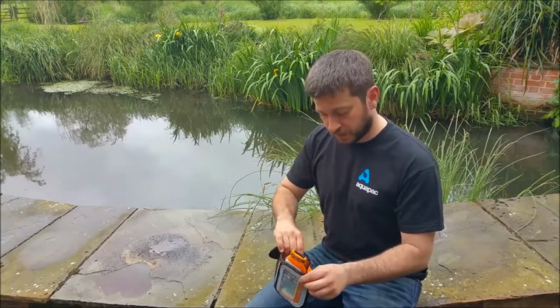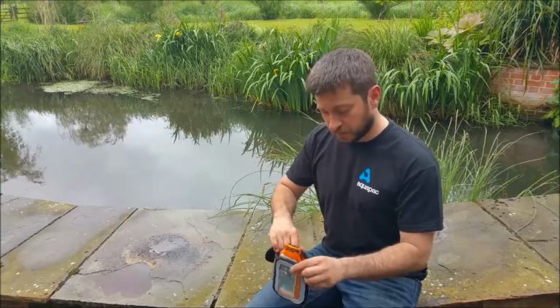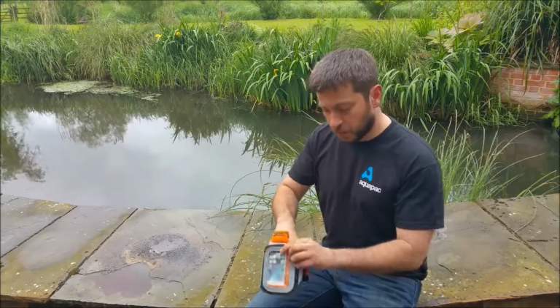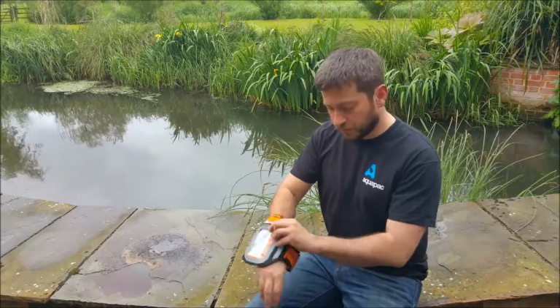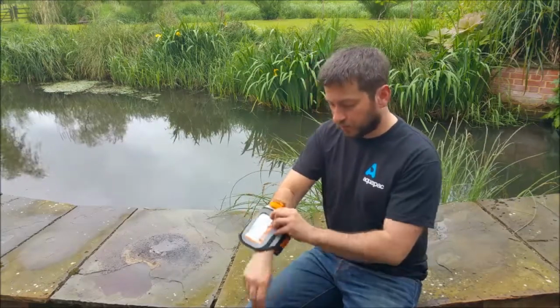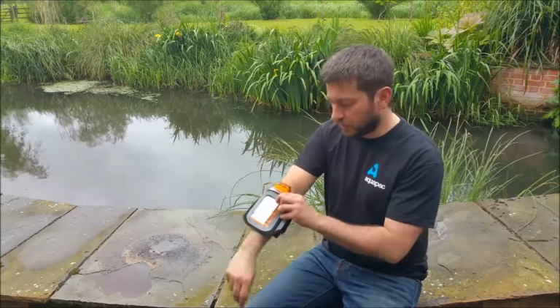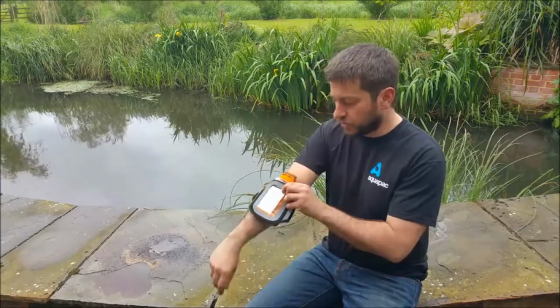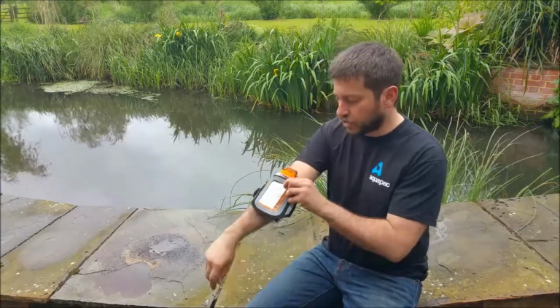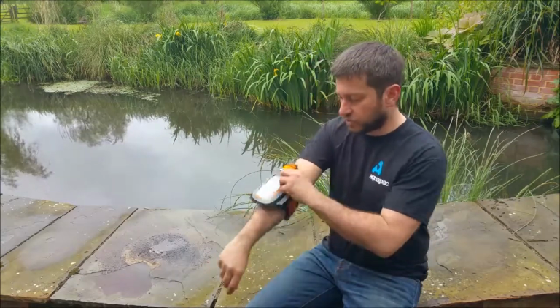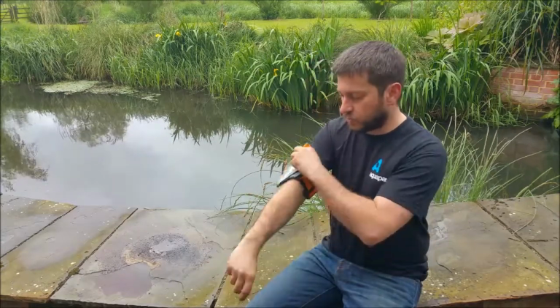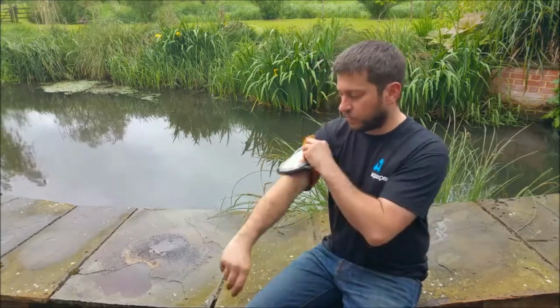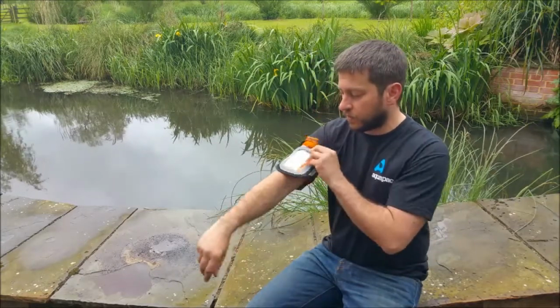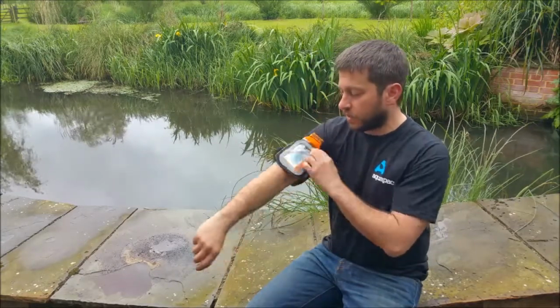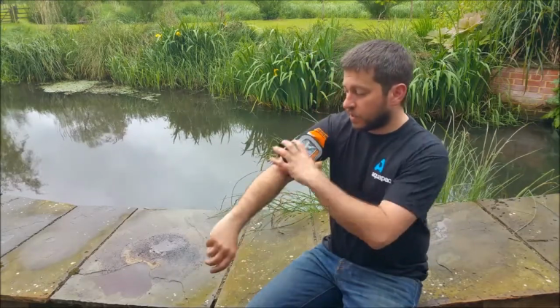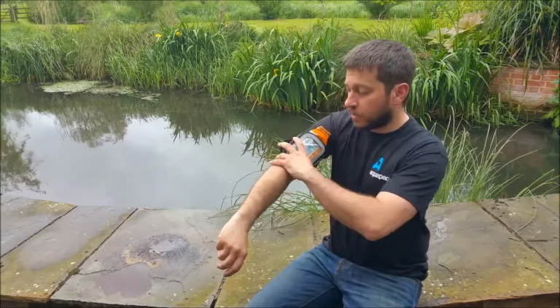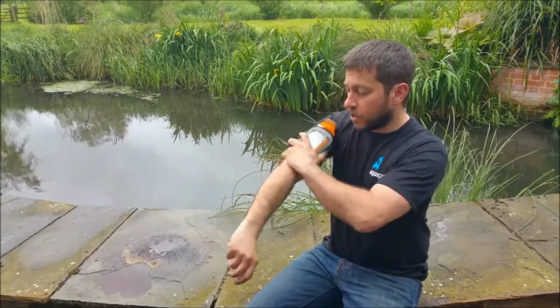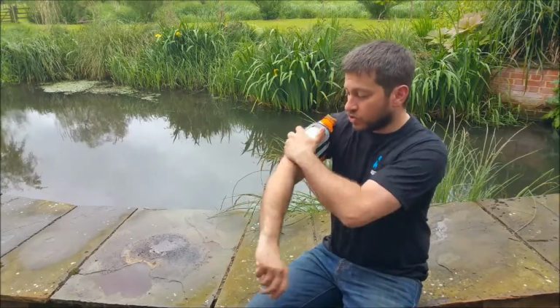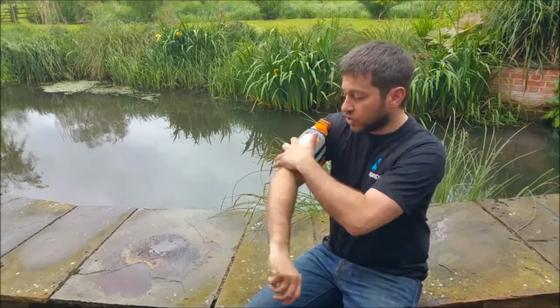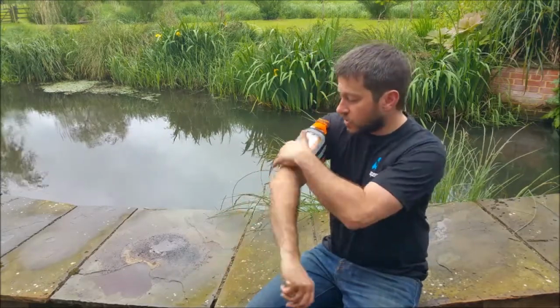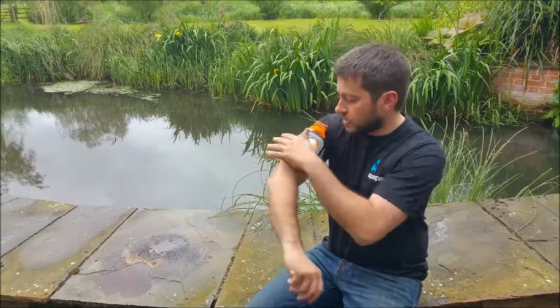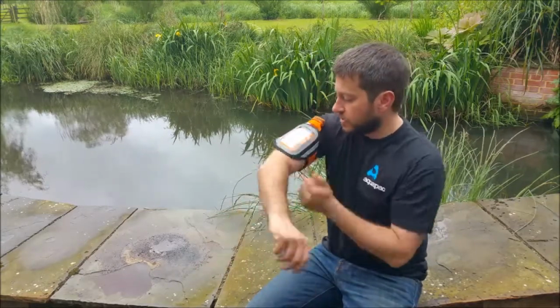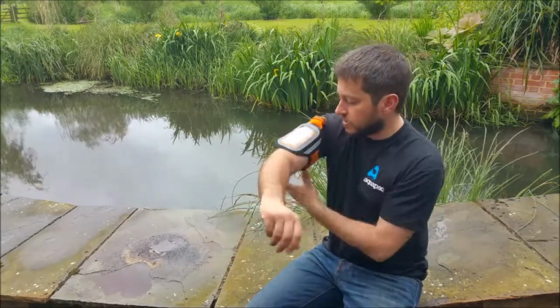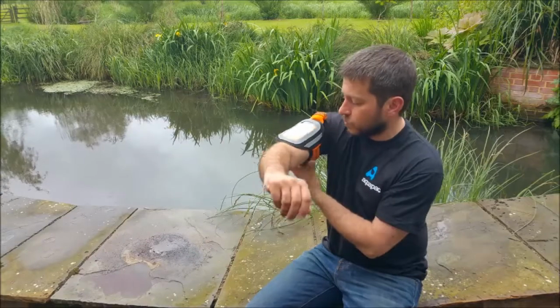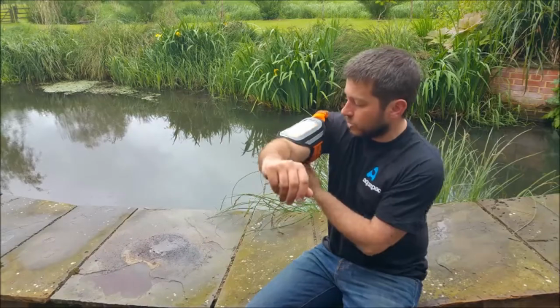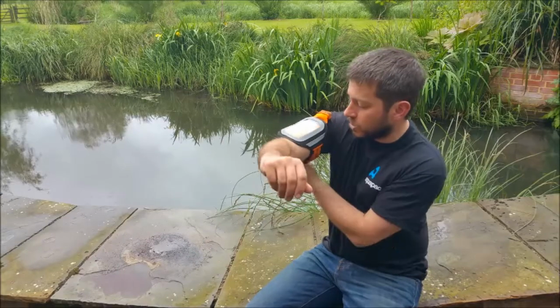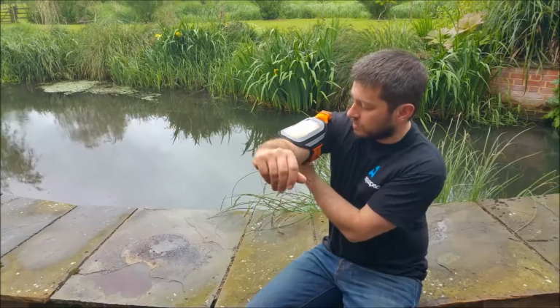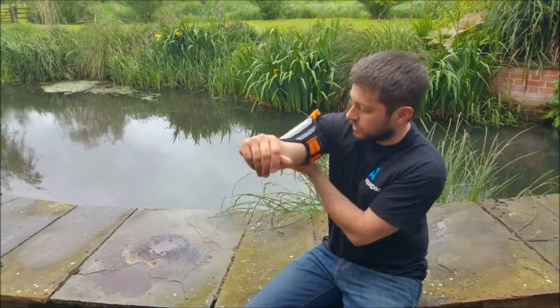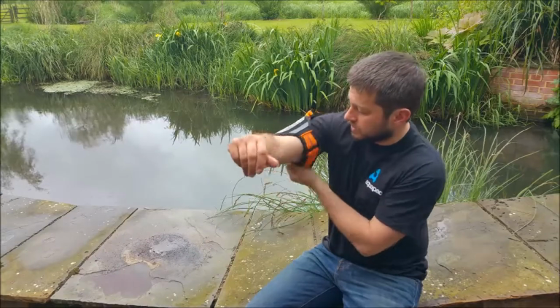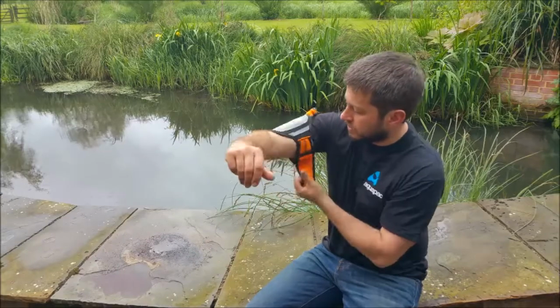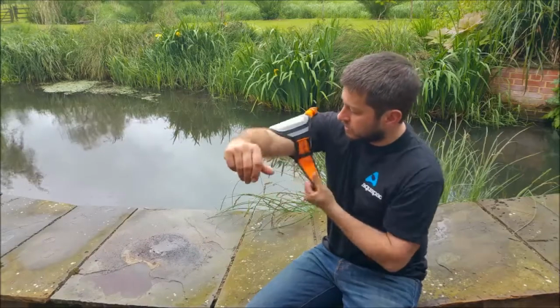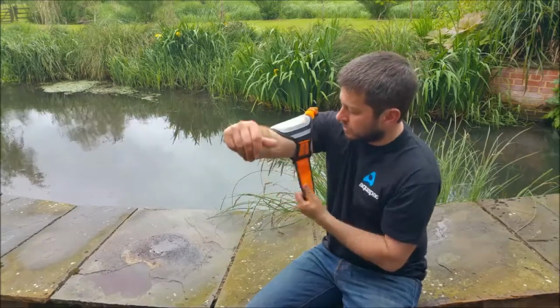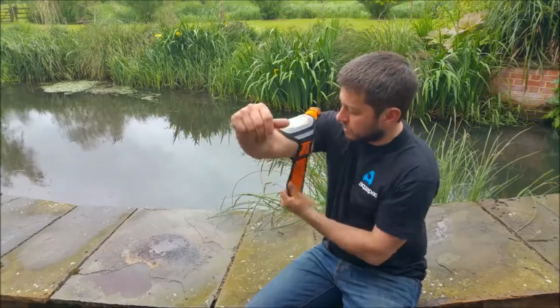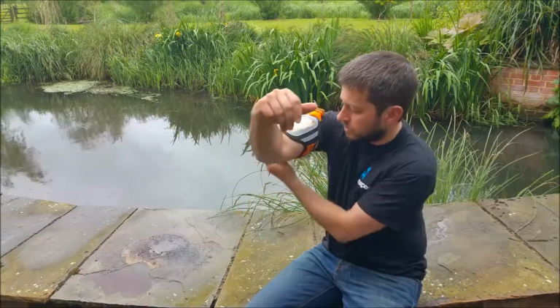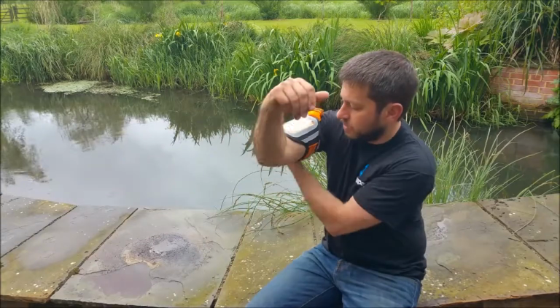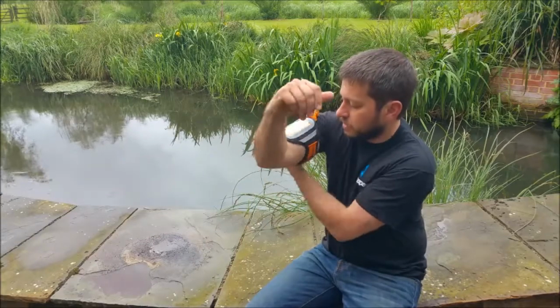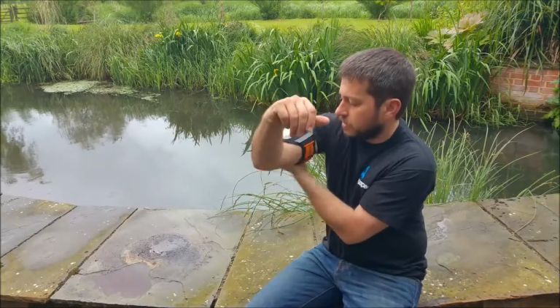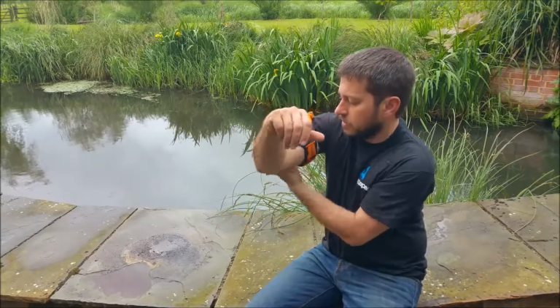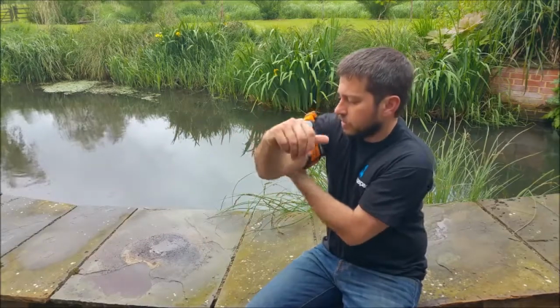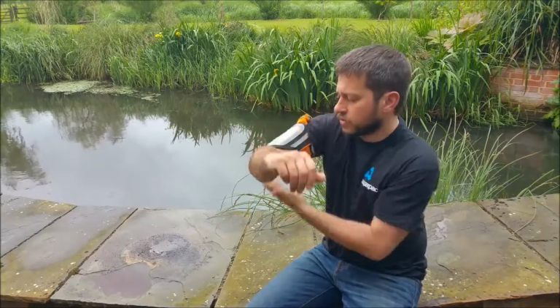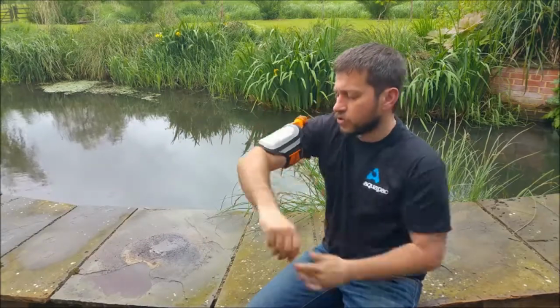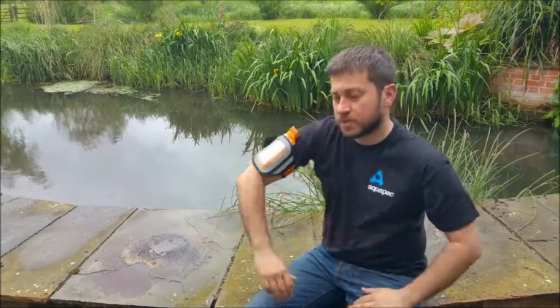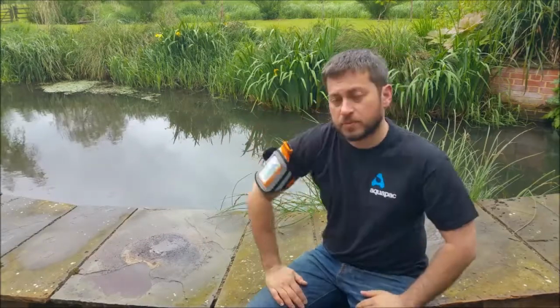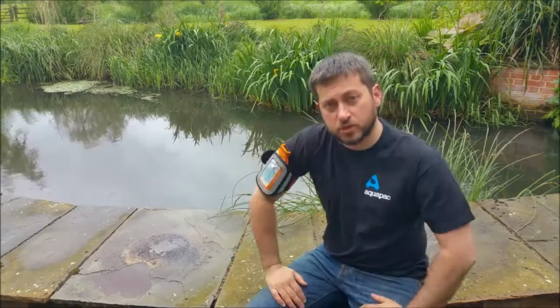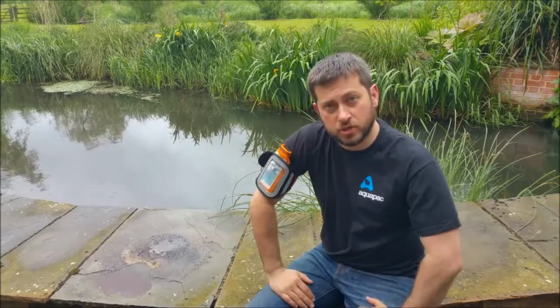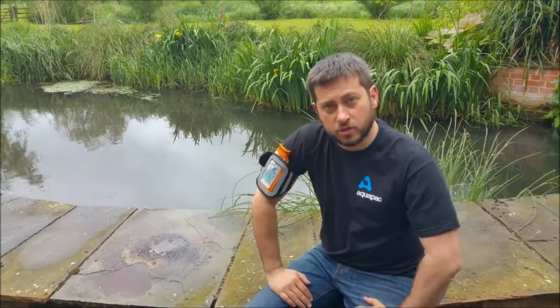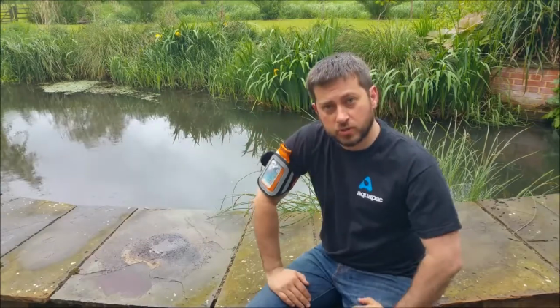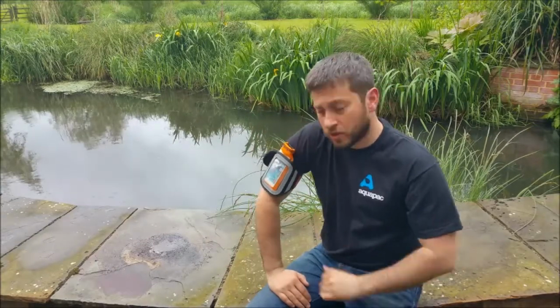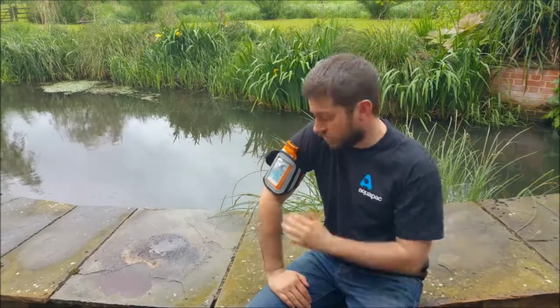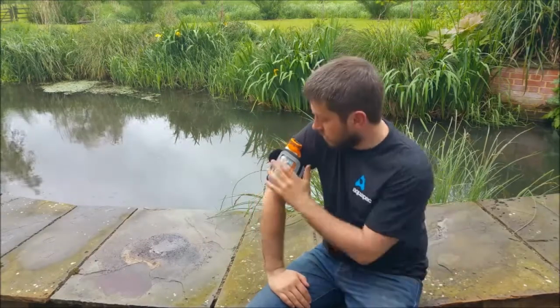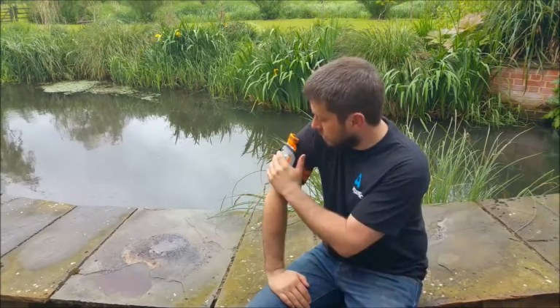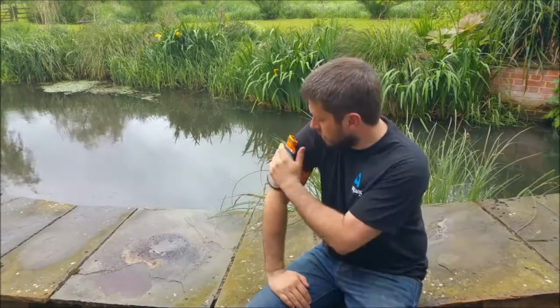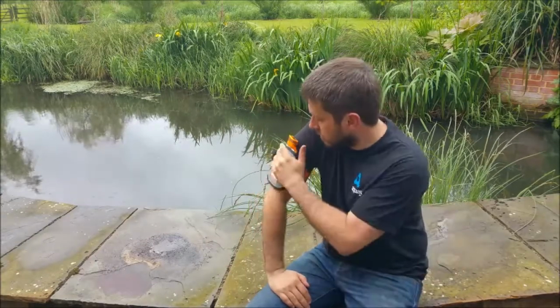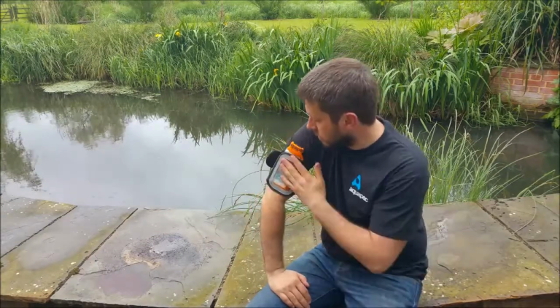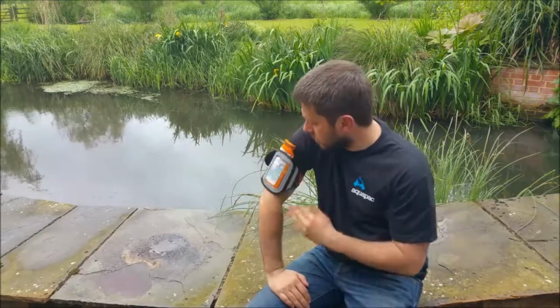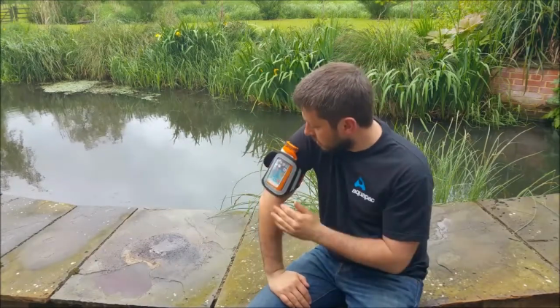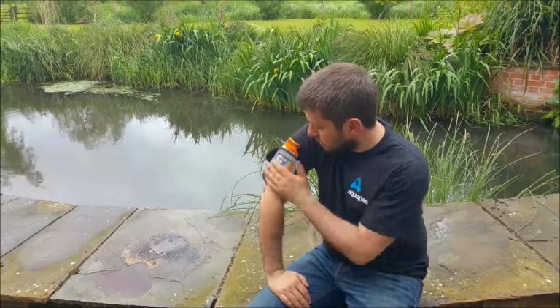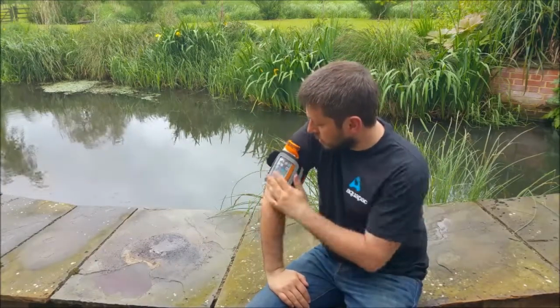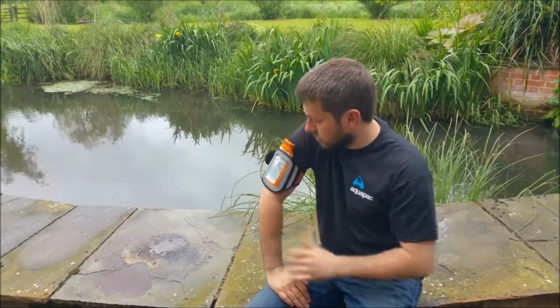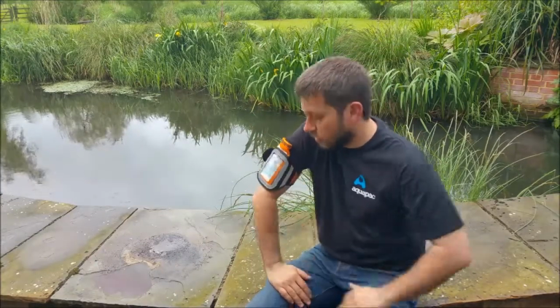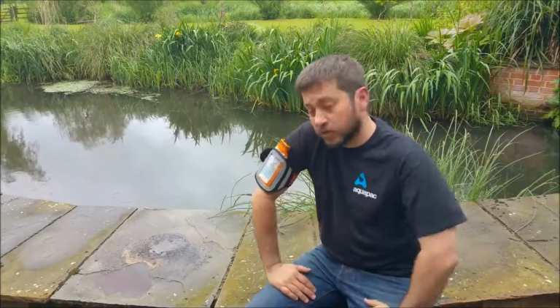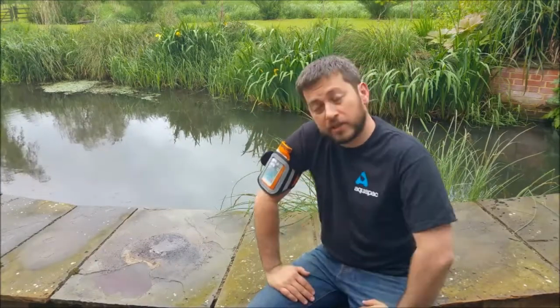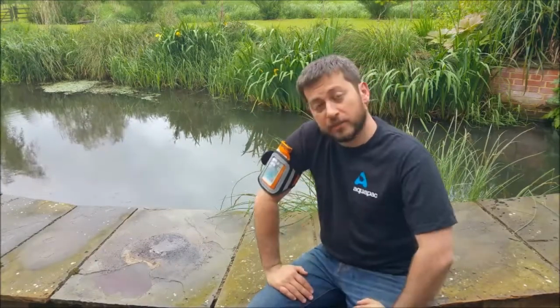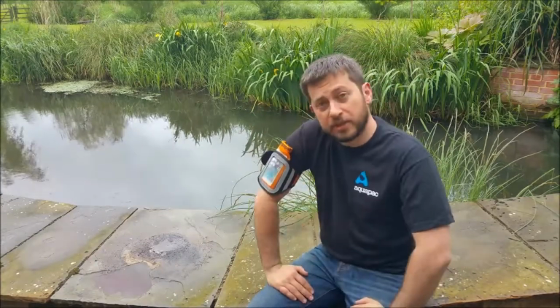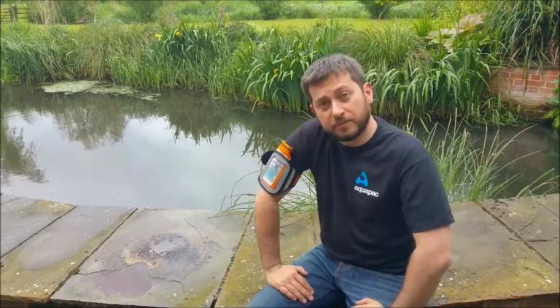The whole thing is fully adjustable for large arms and small arms — super simple to use and really convenient.